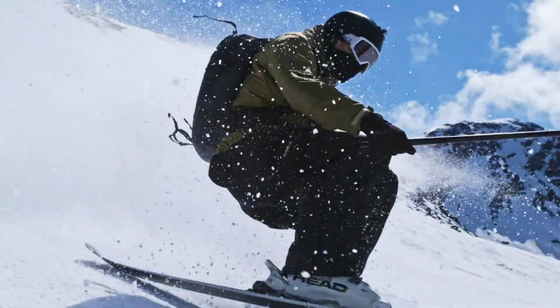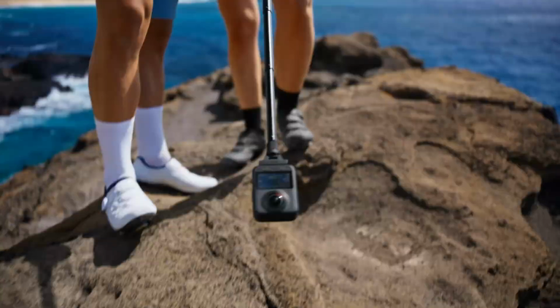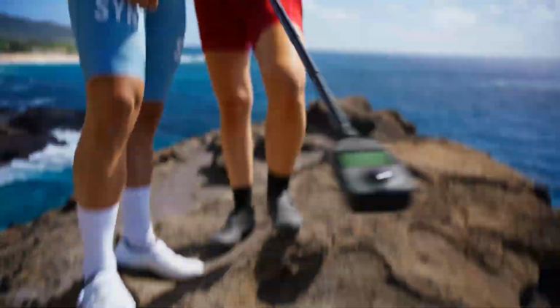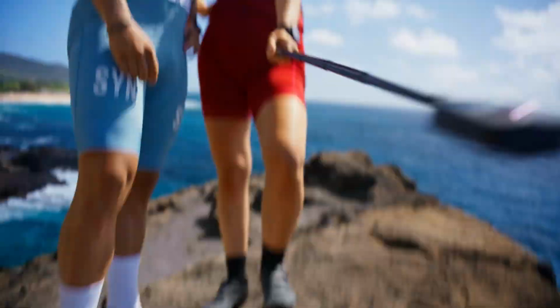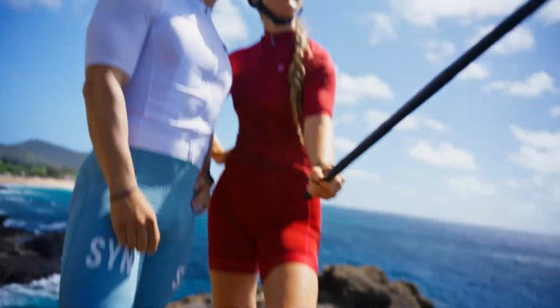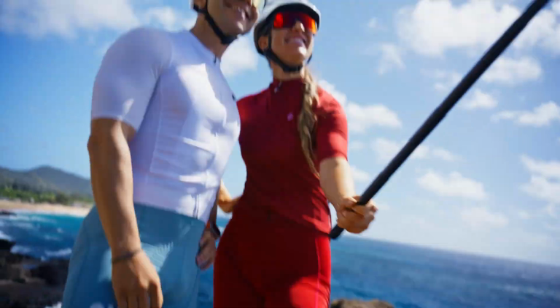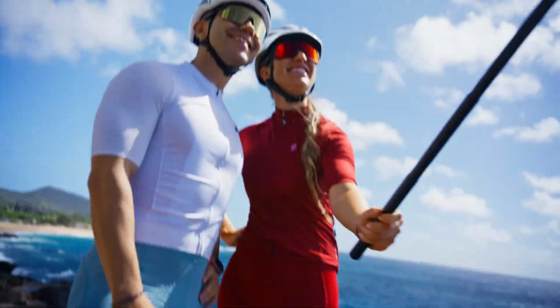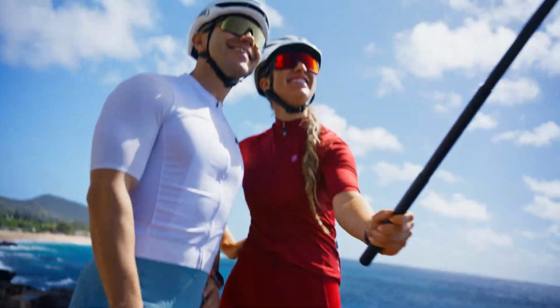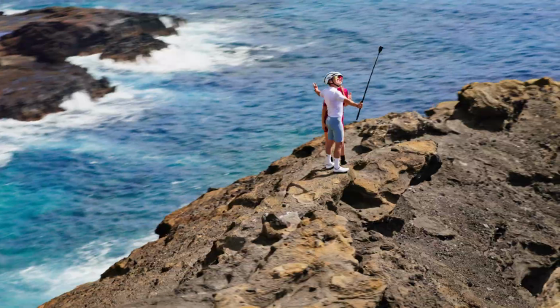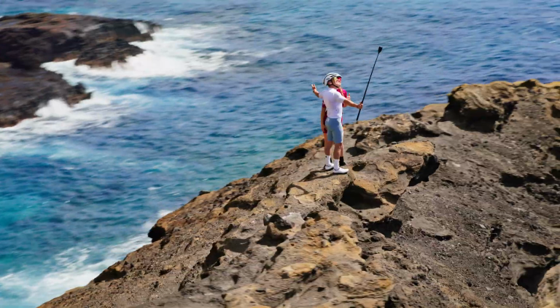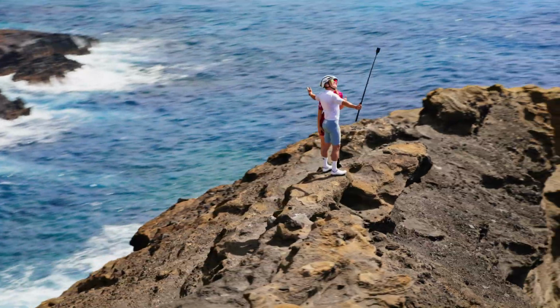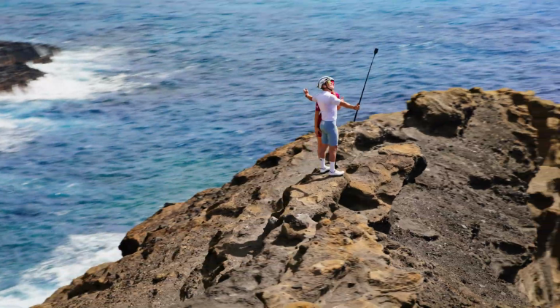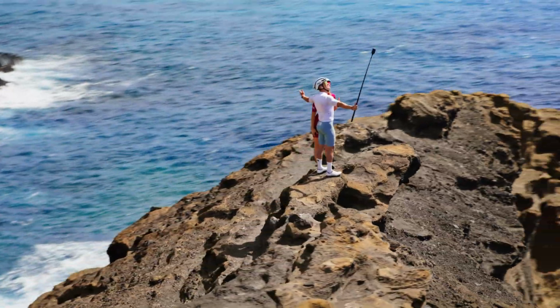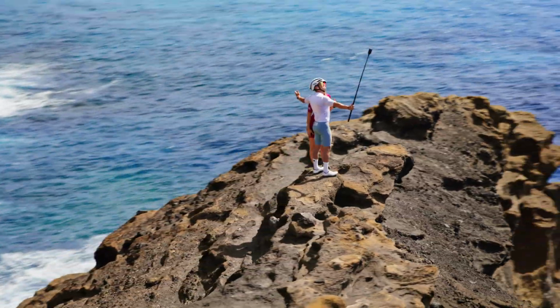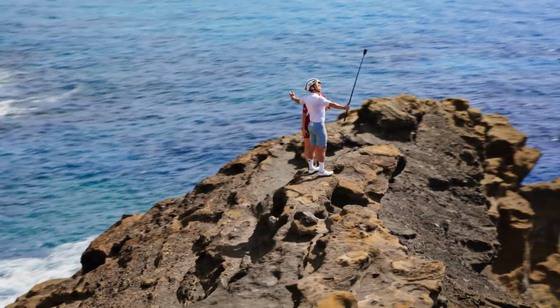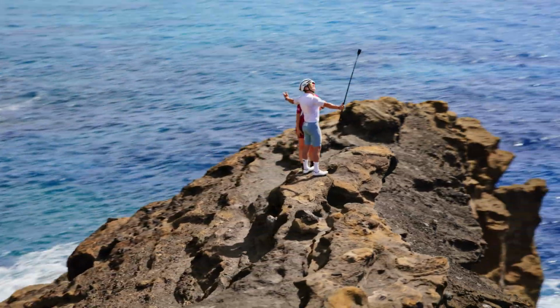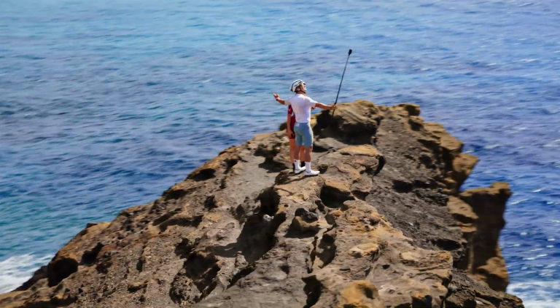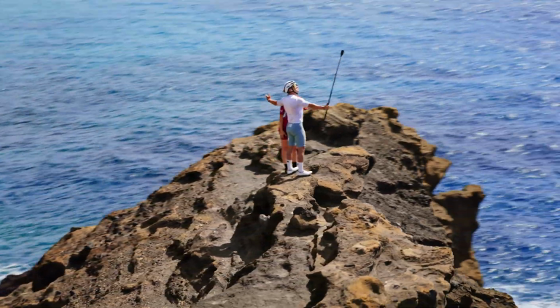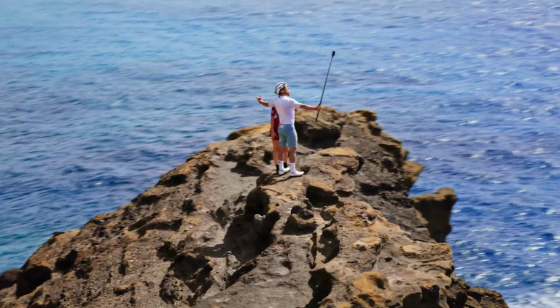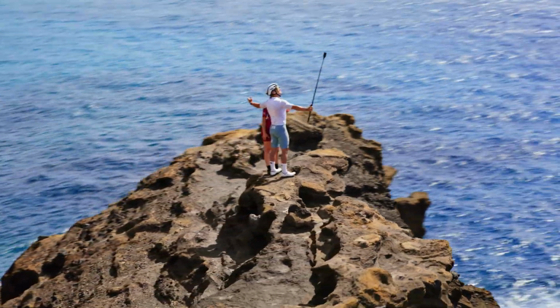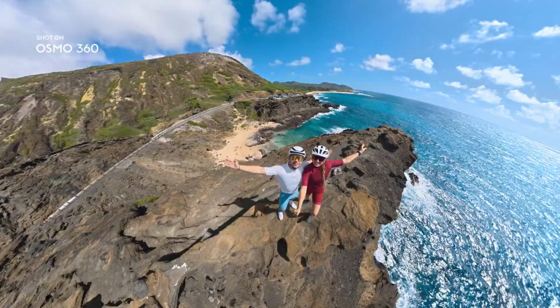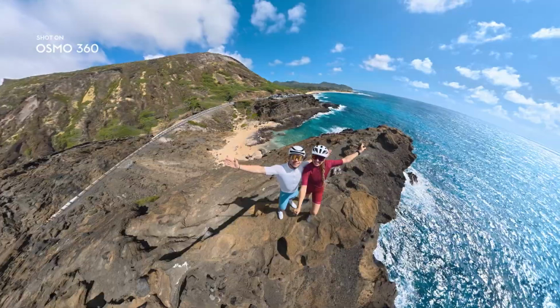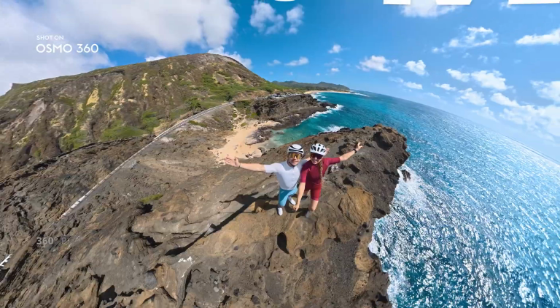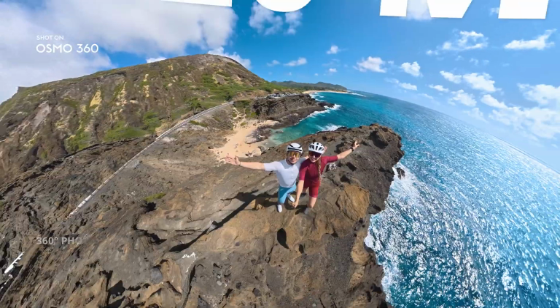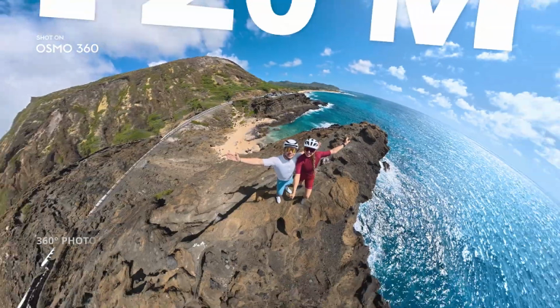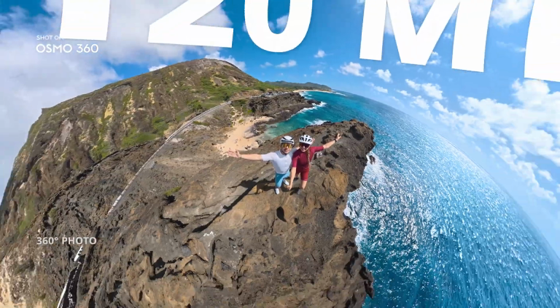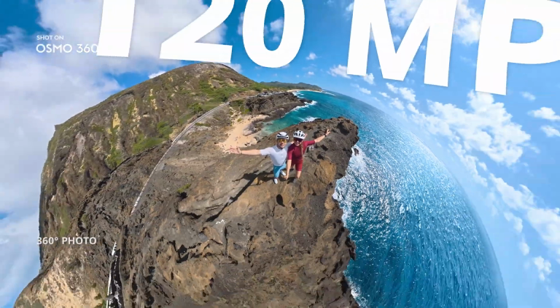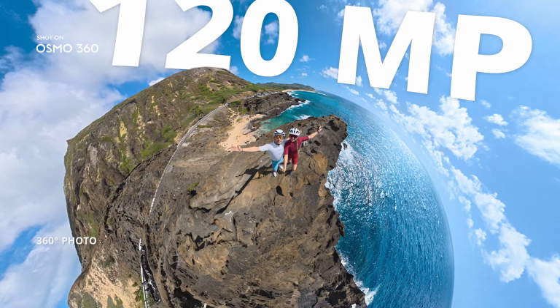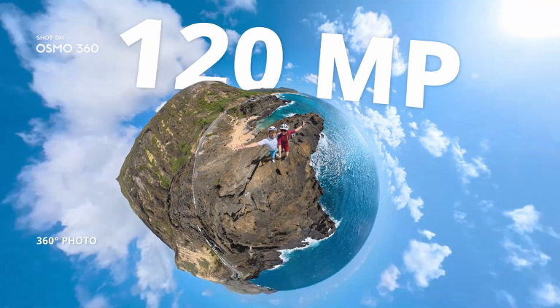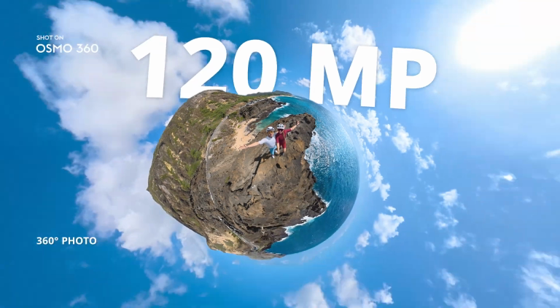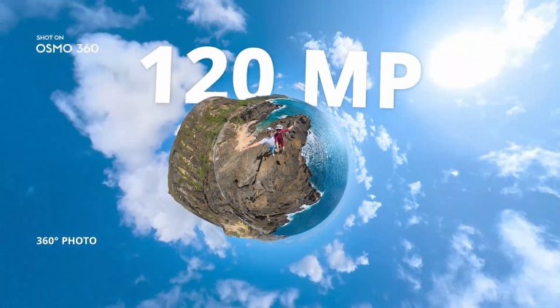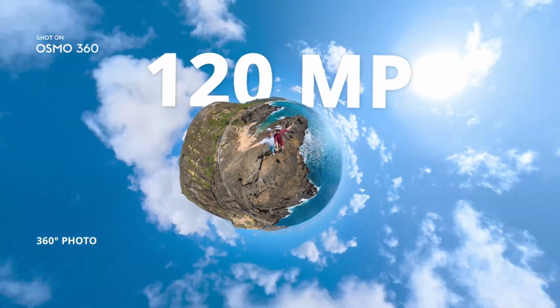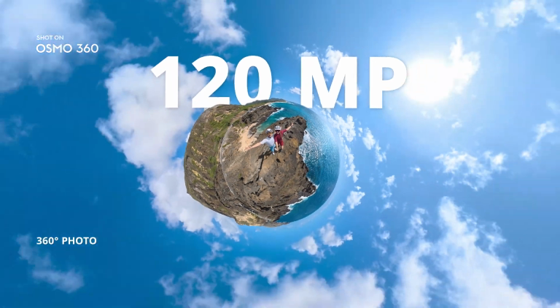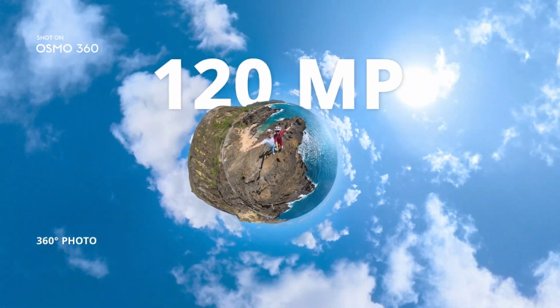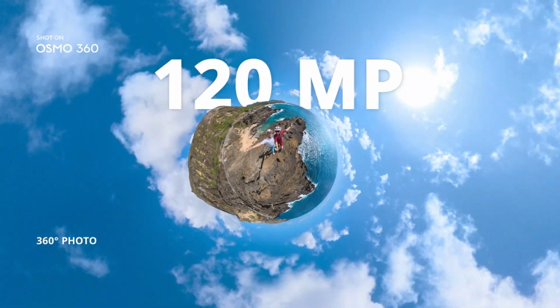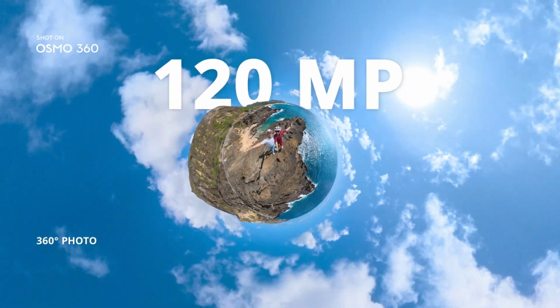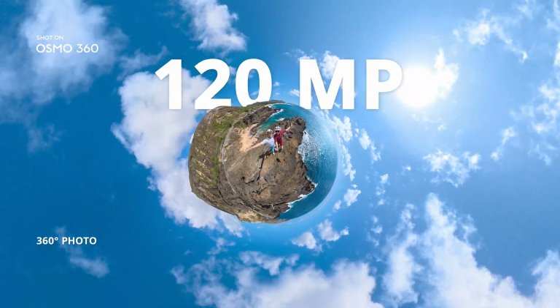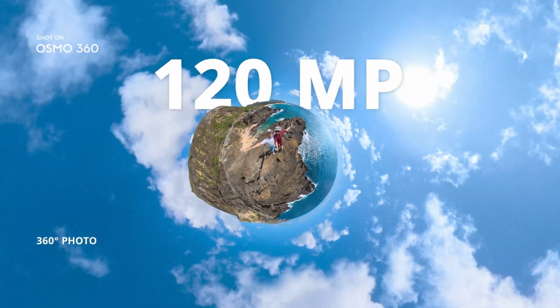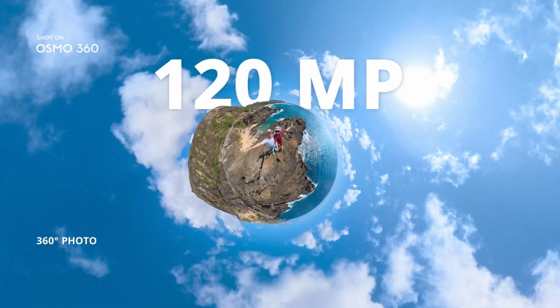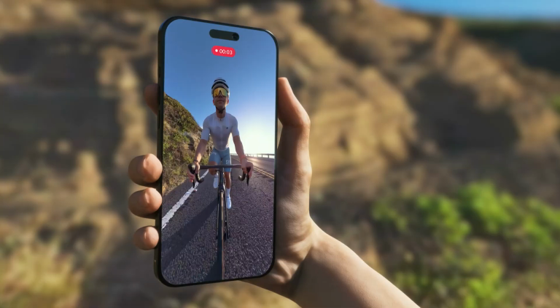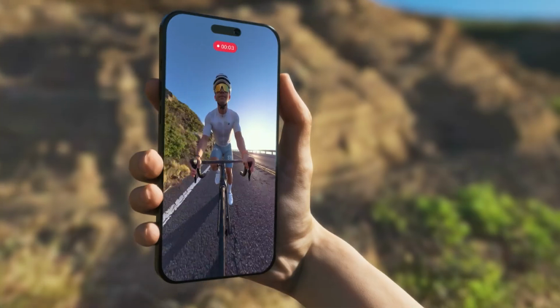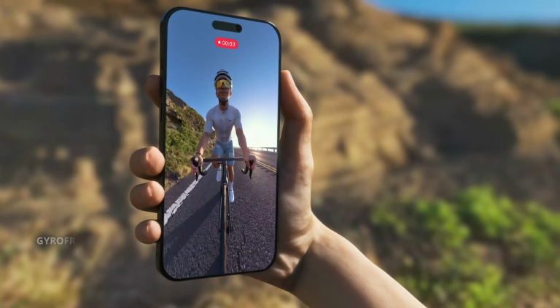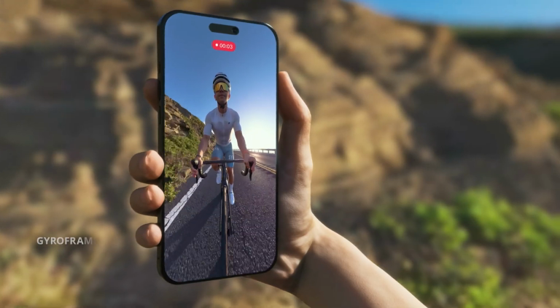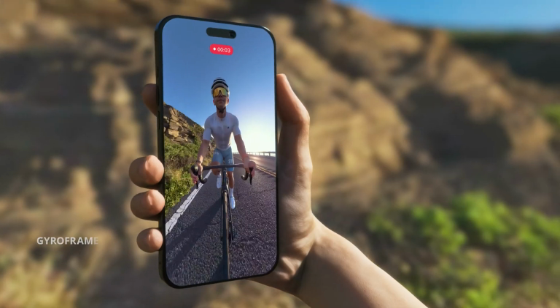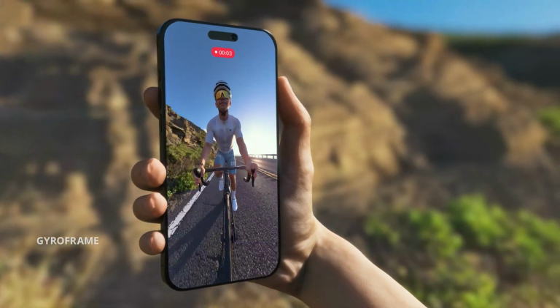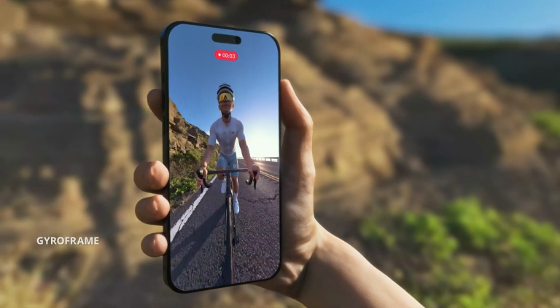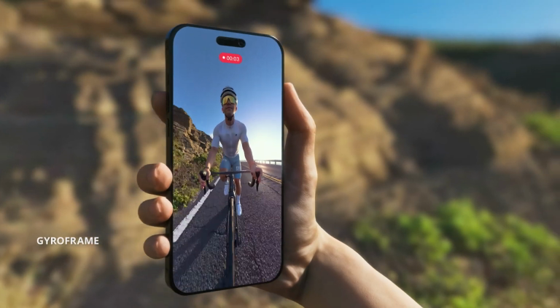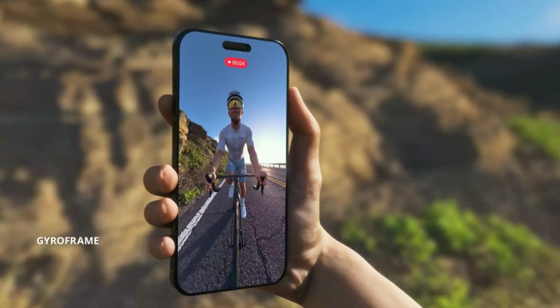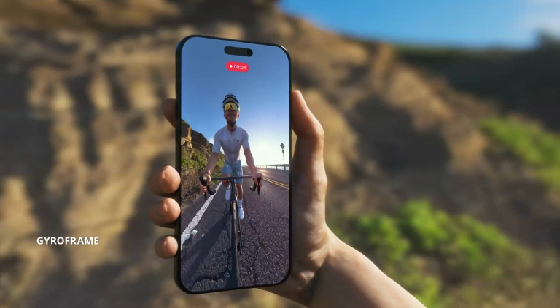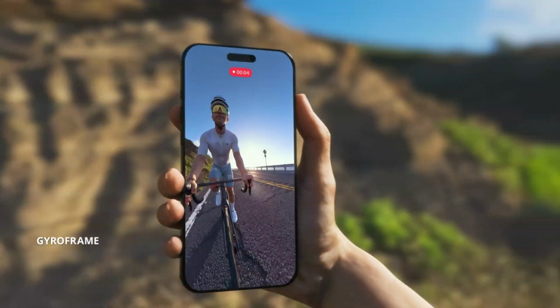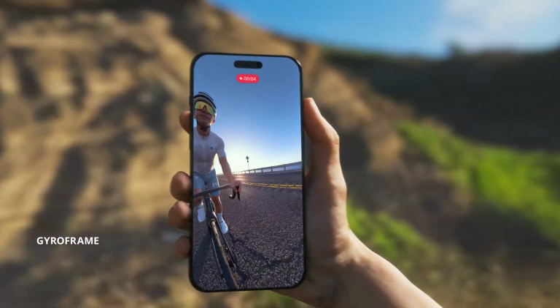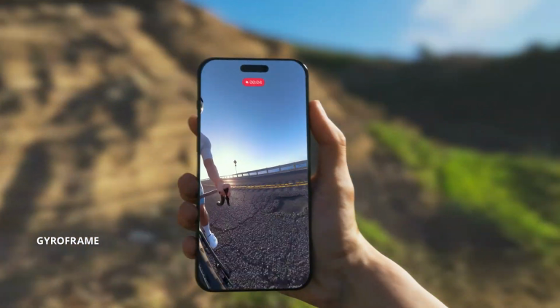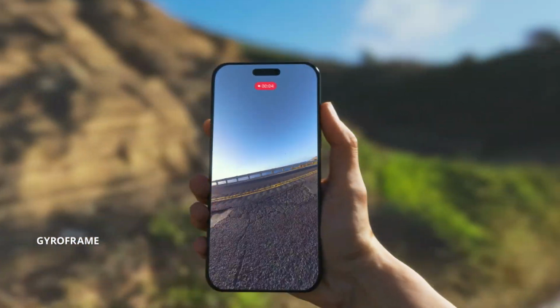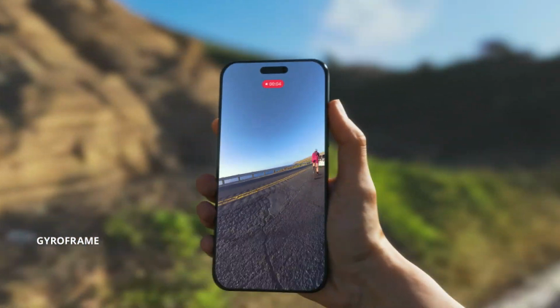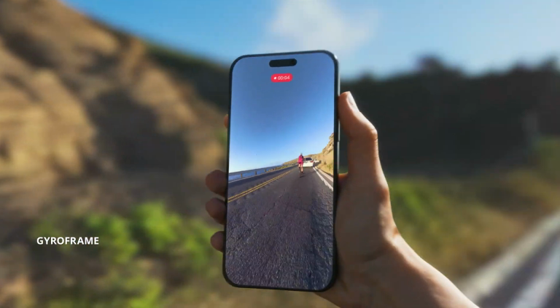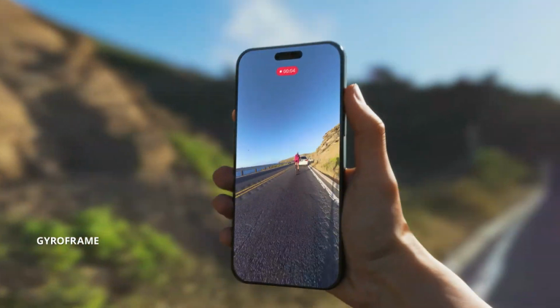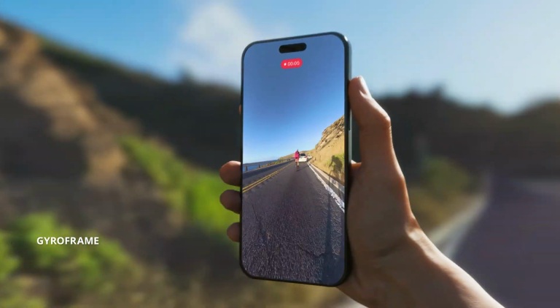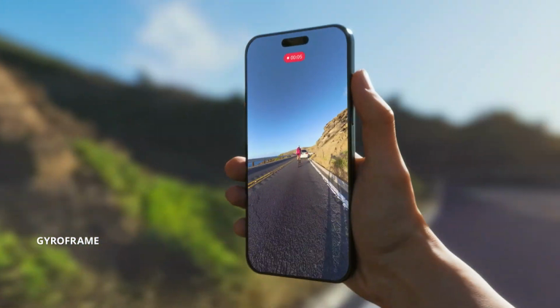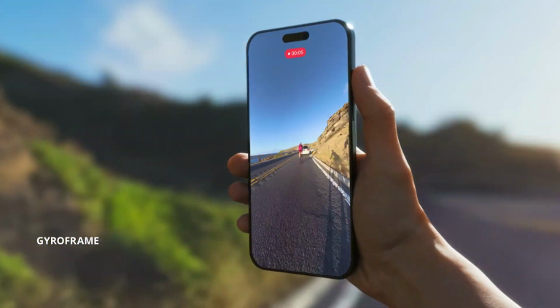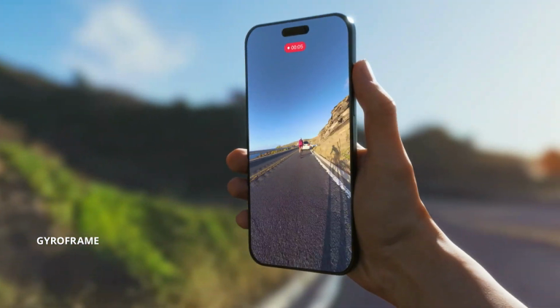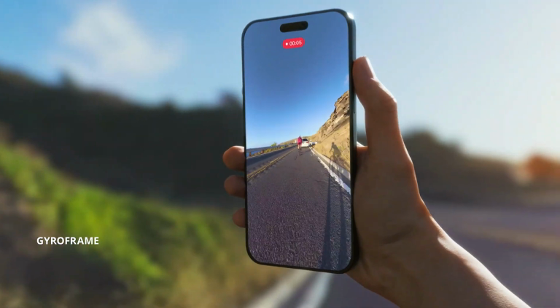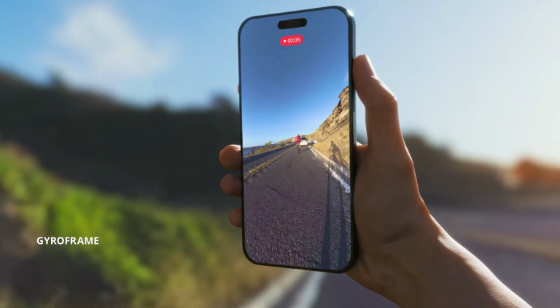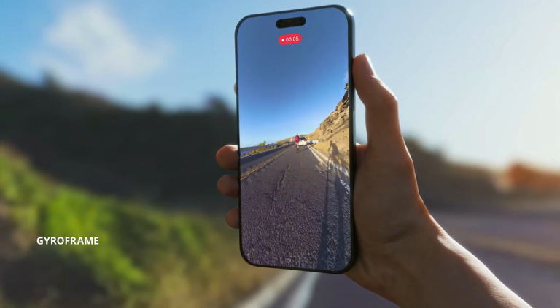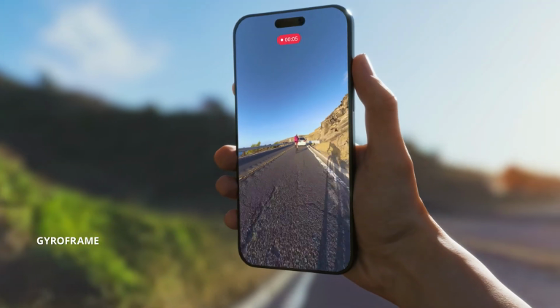Freeze moments in breathtaking 360 photos. Reframe after your 360 shot, all on your phone.